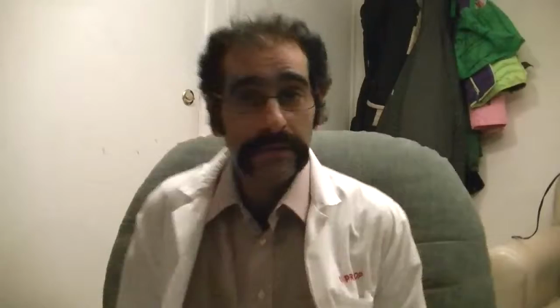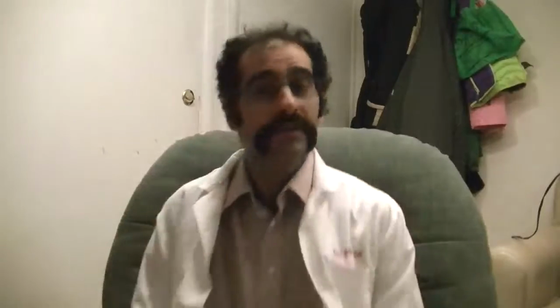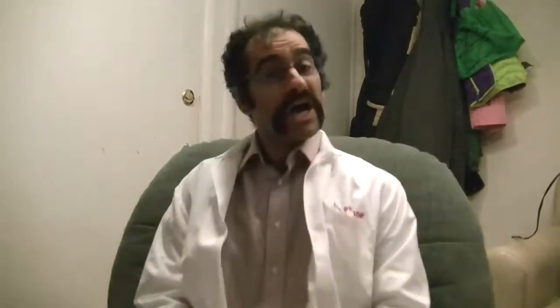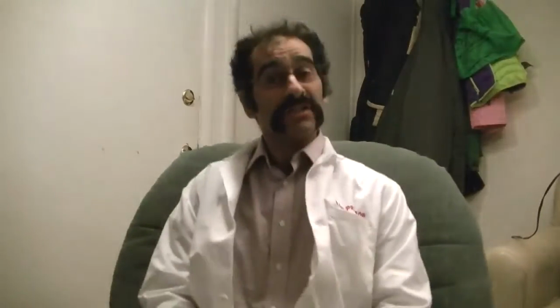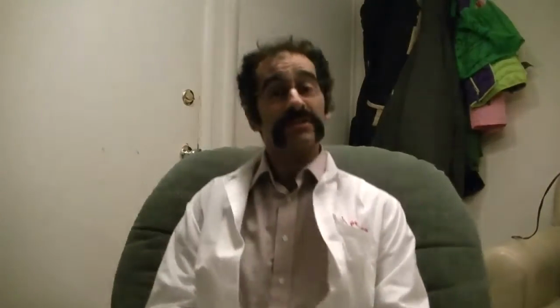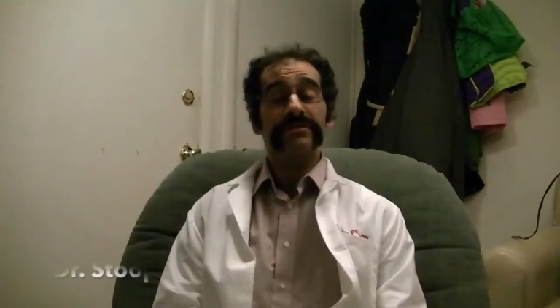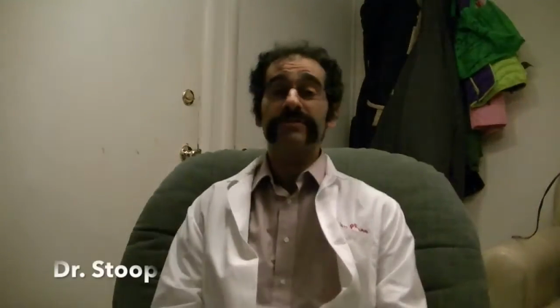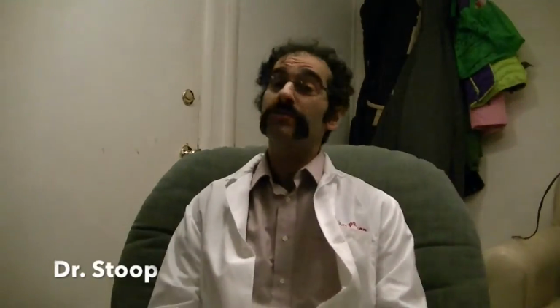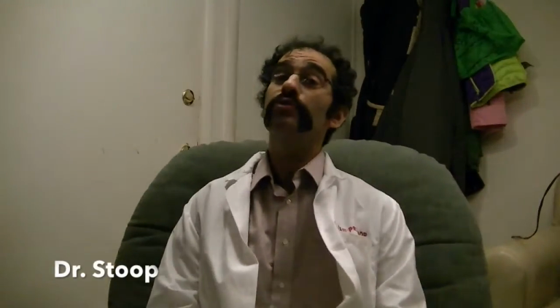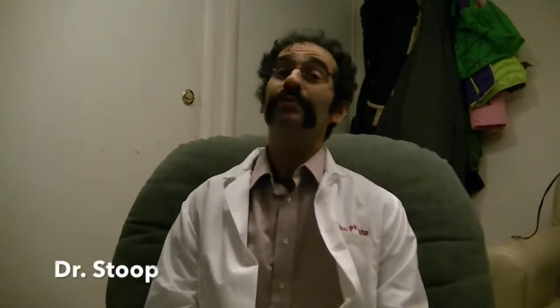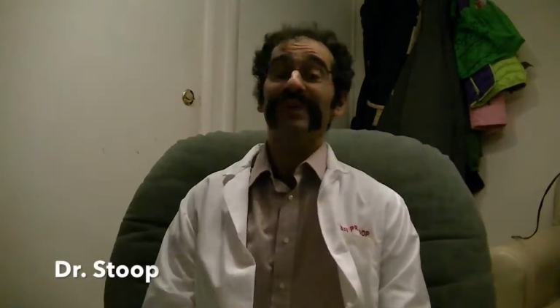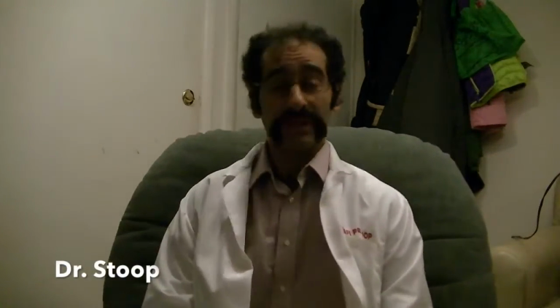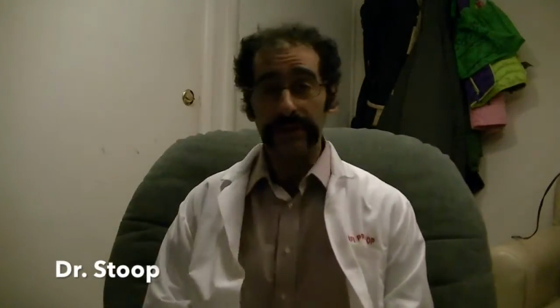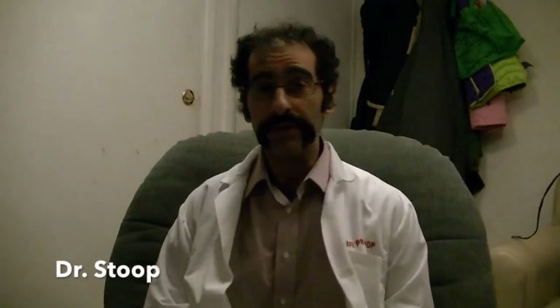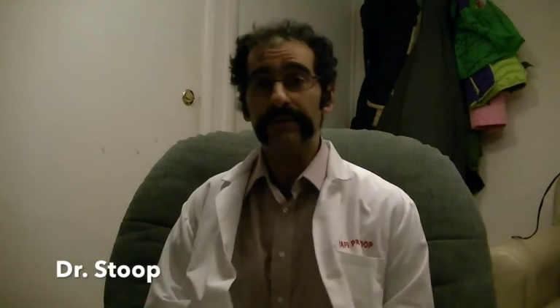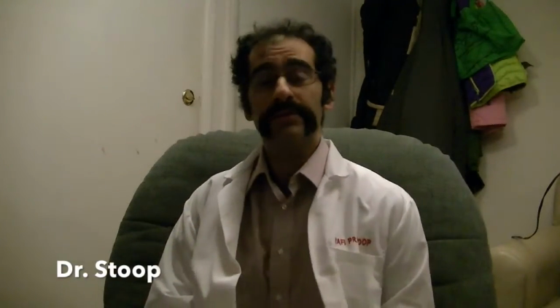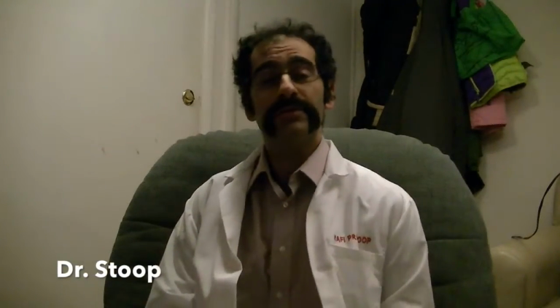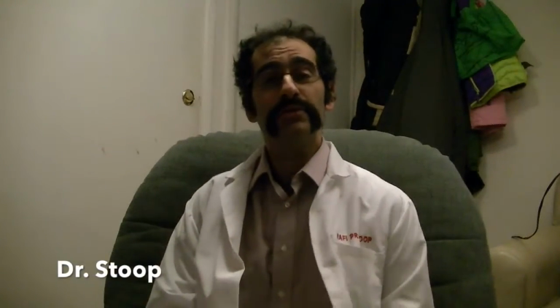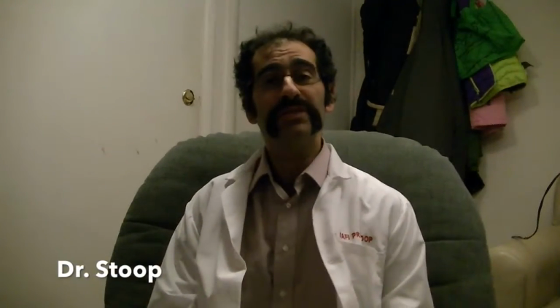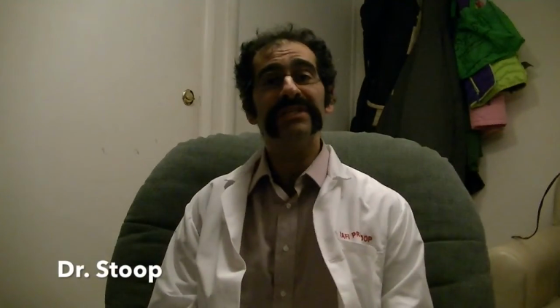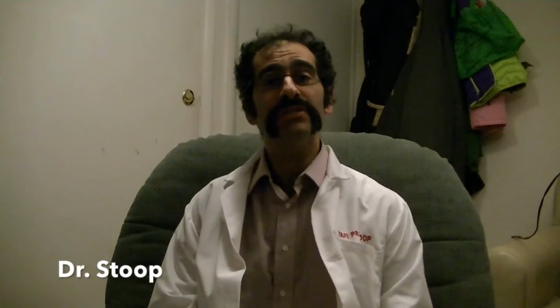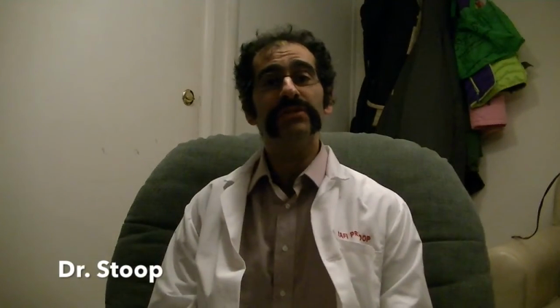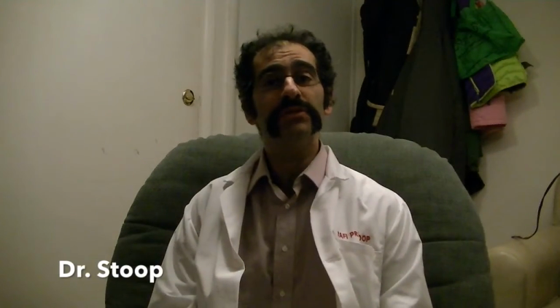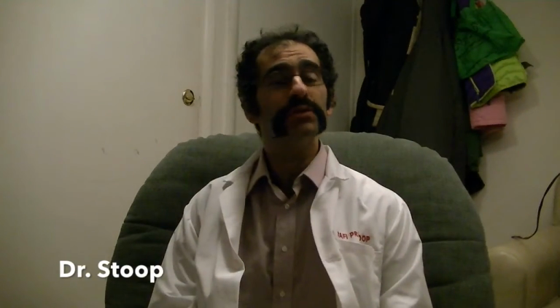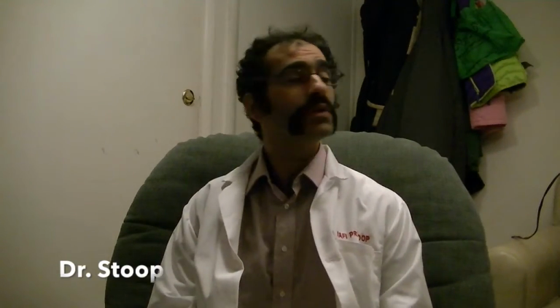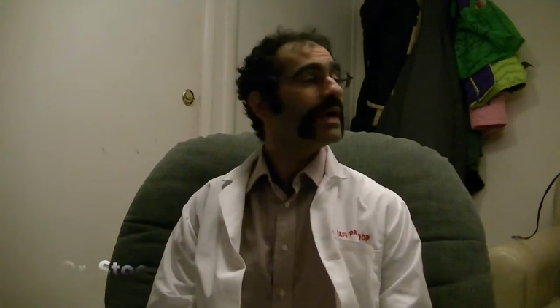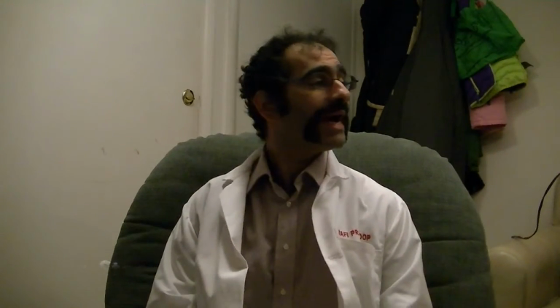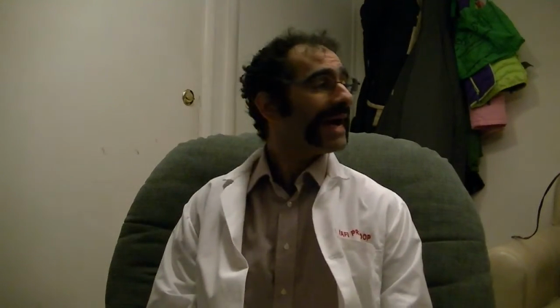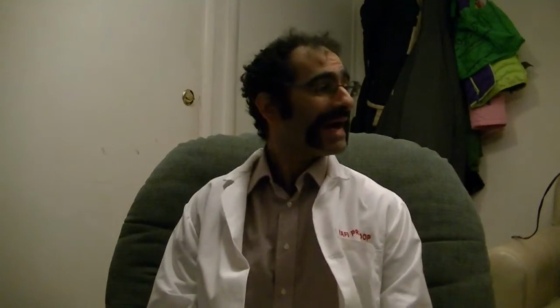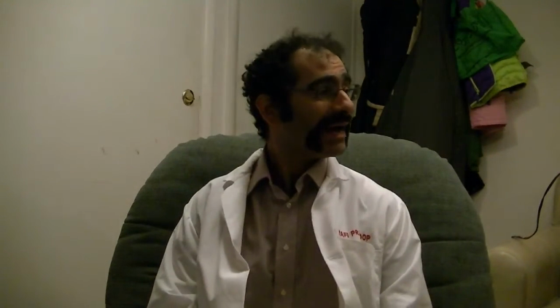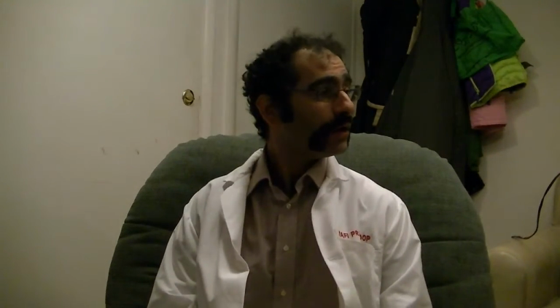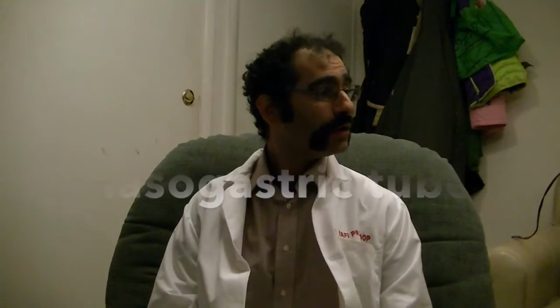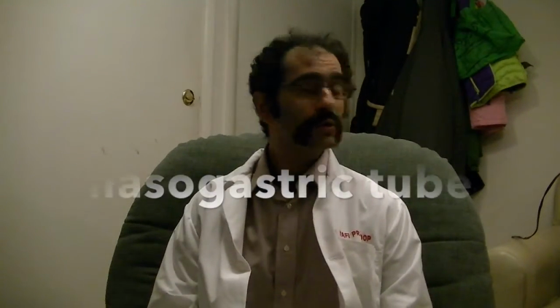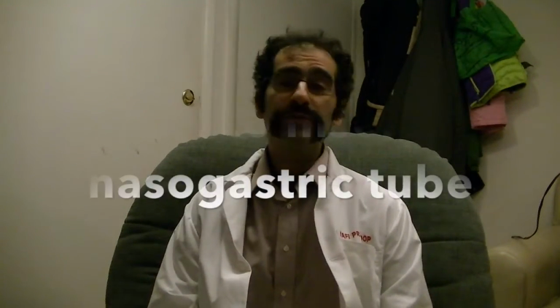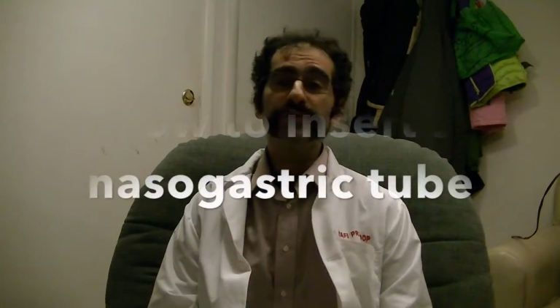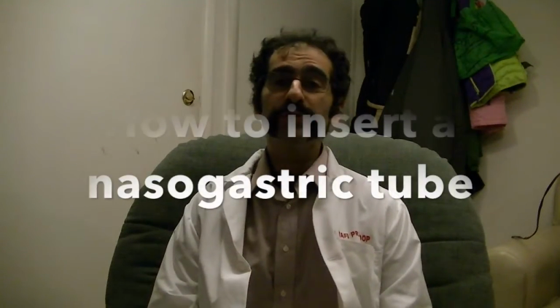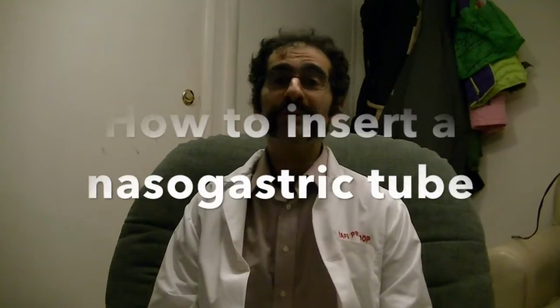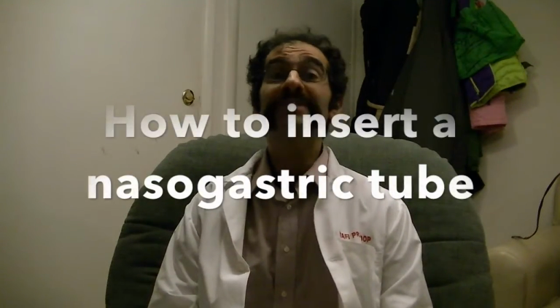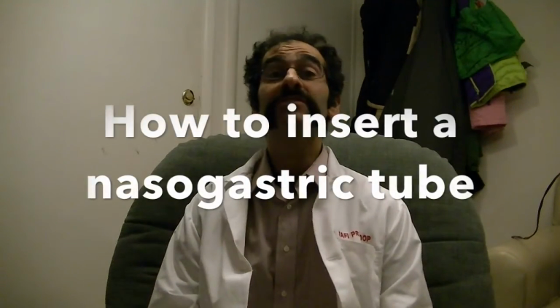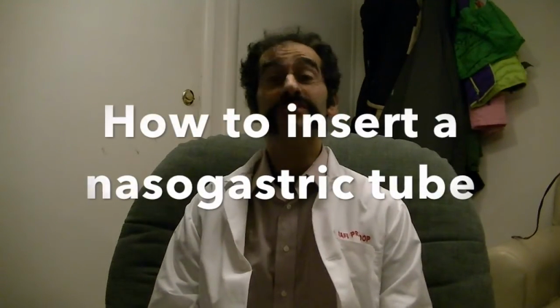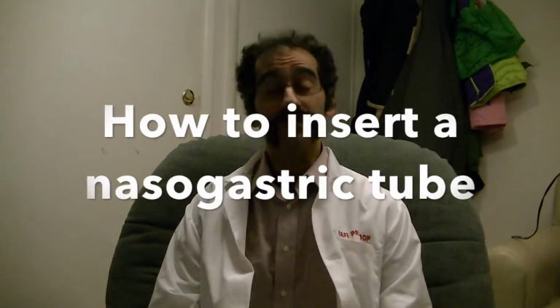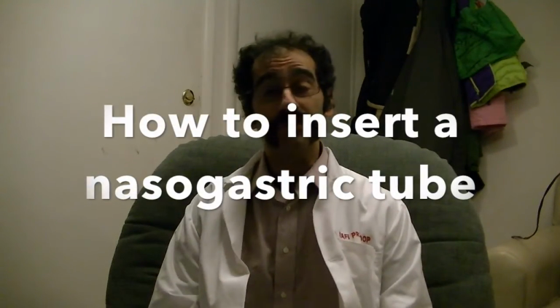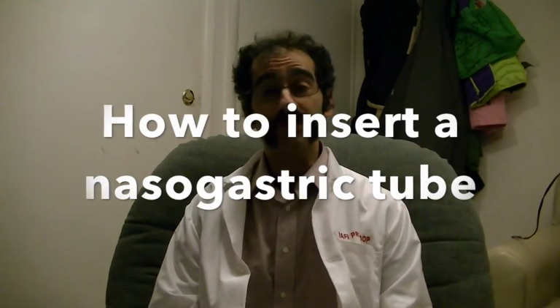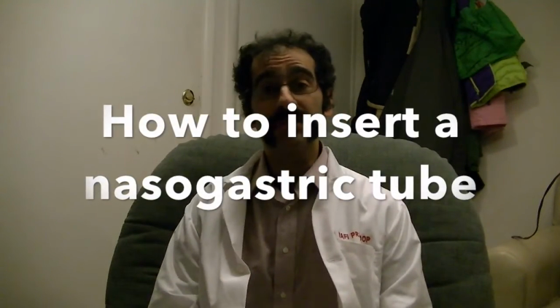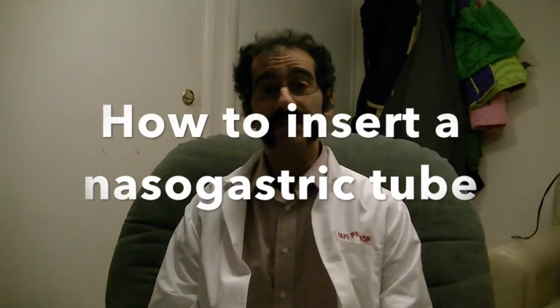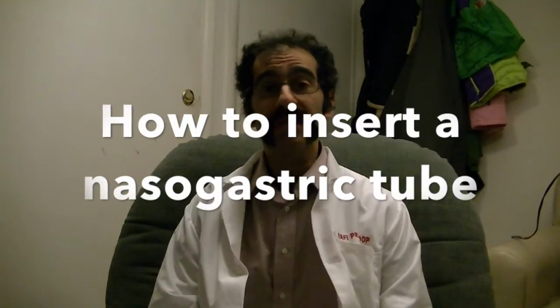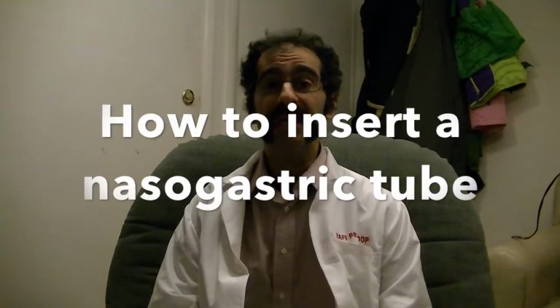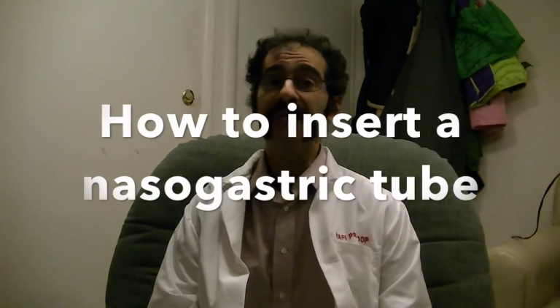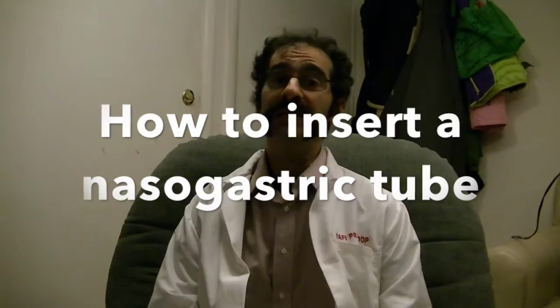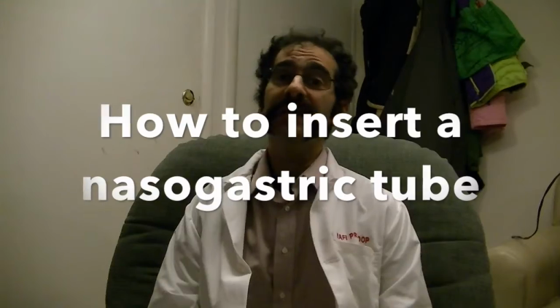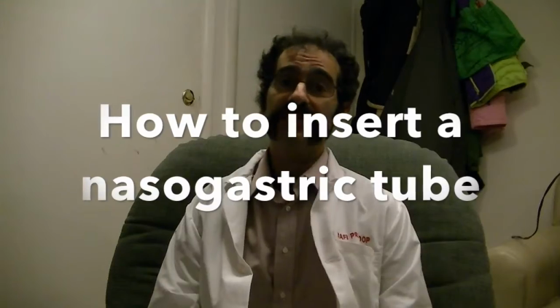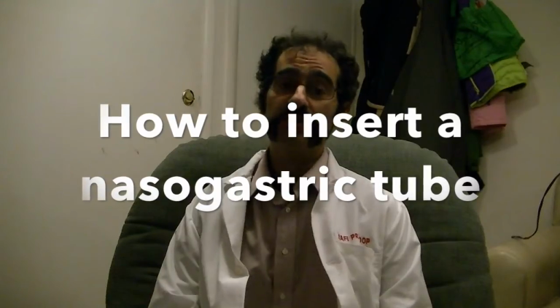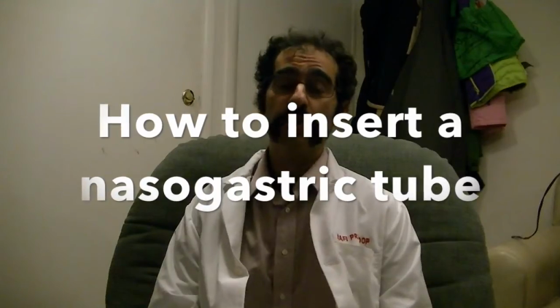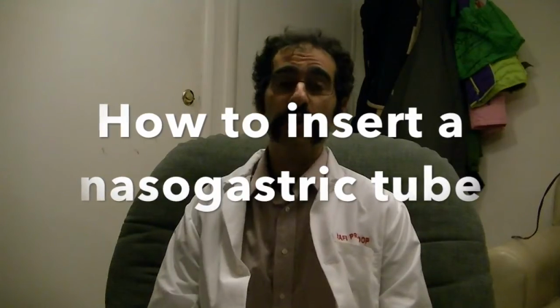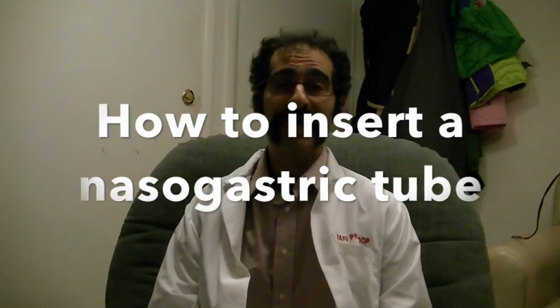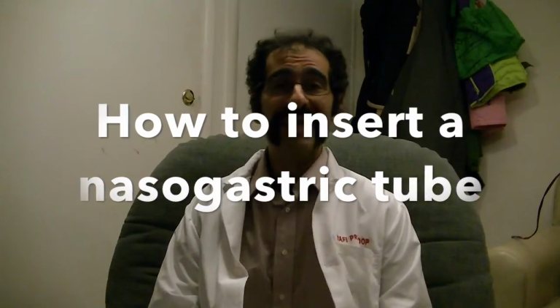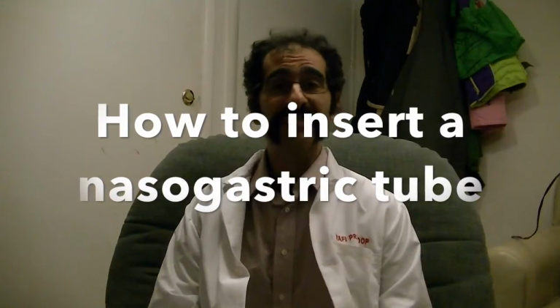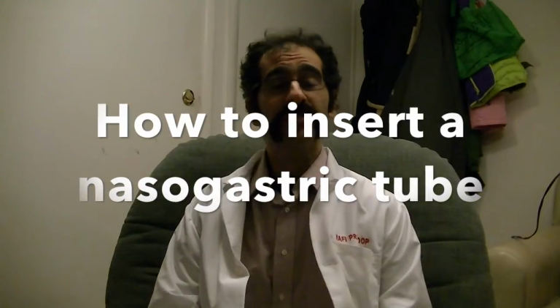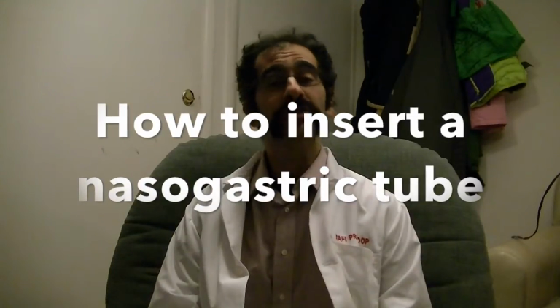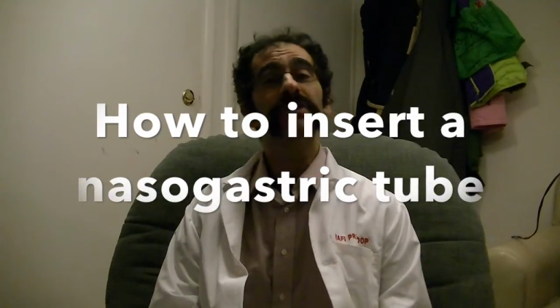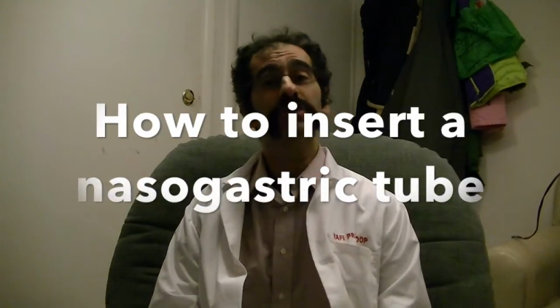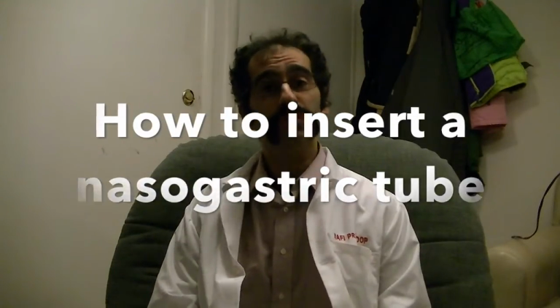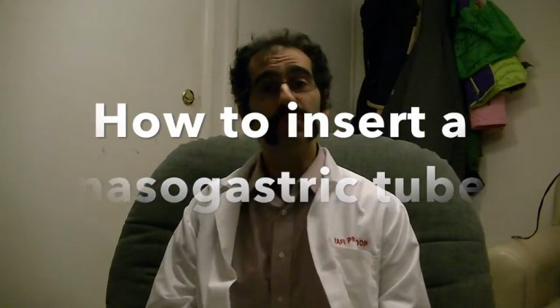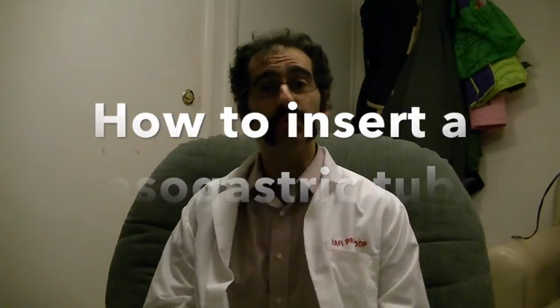Dr. Stoop here to teach you how to insert a nasogastric tube.